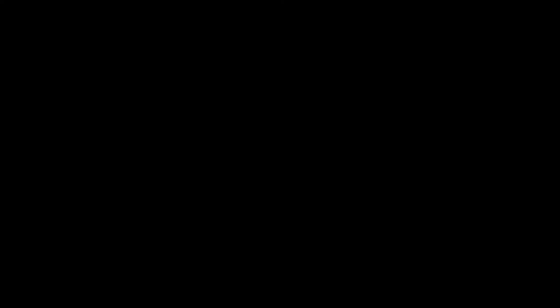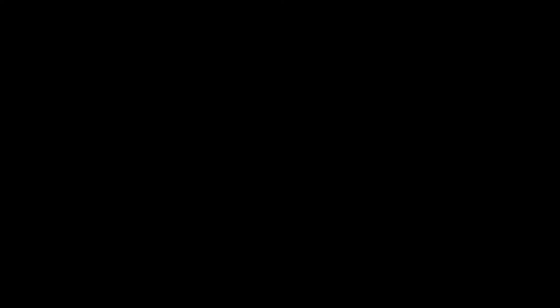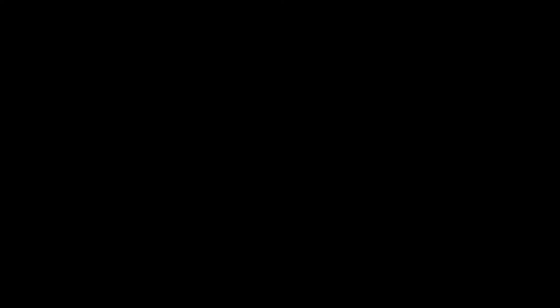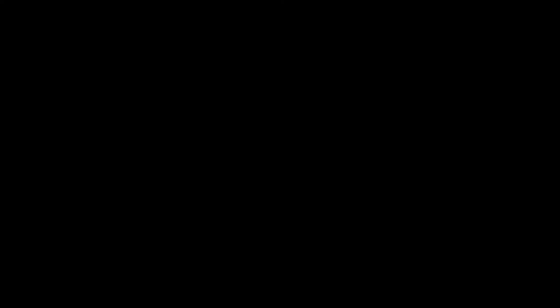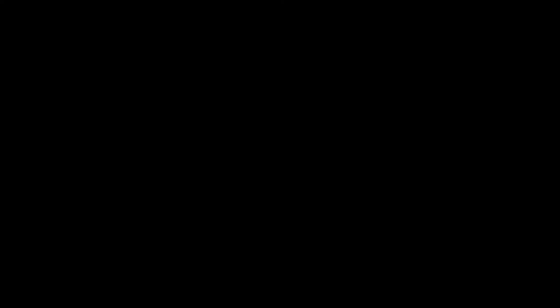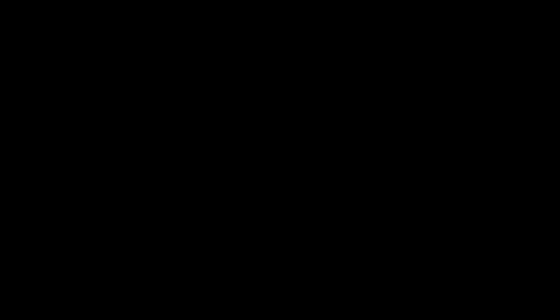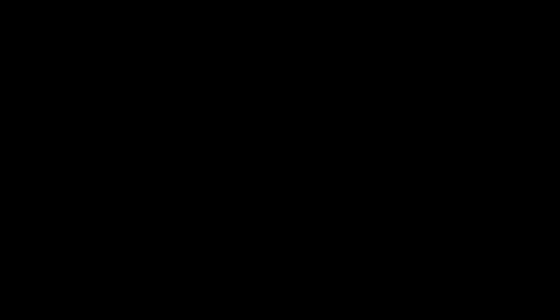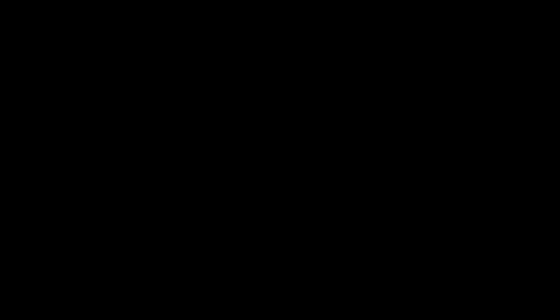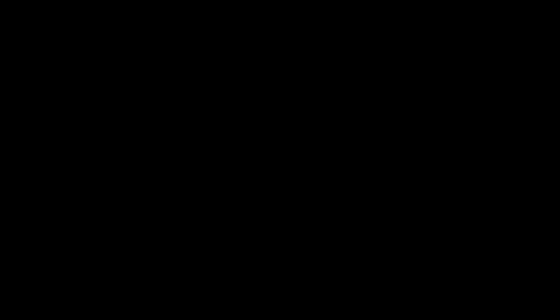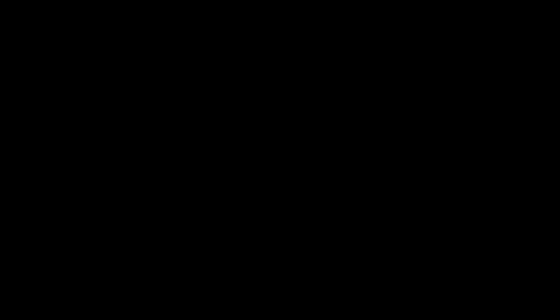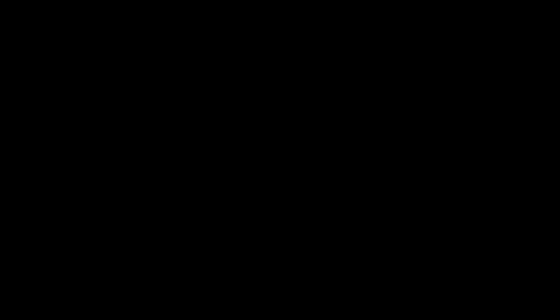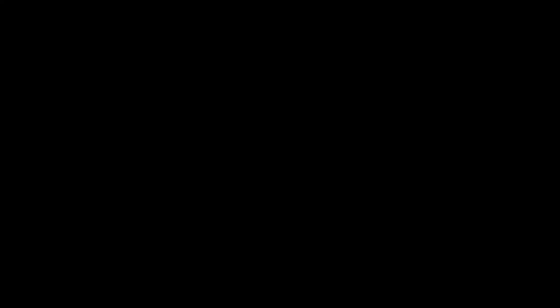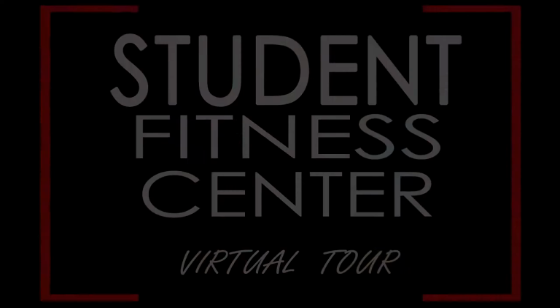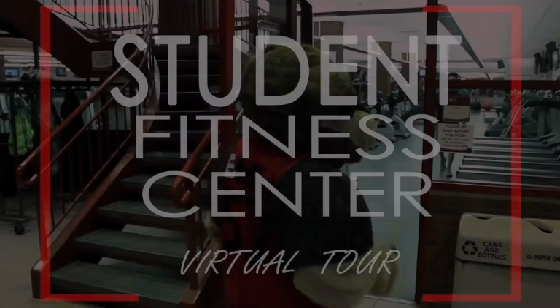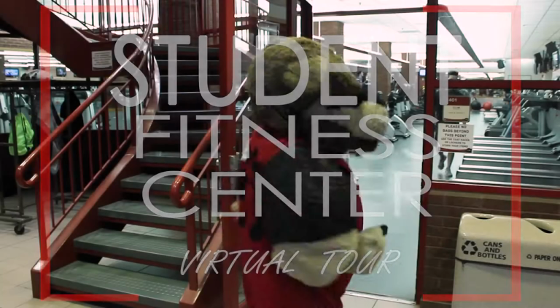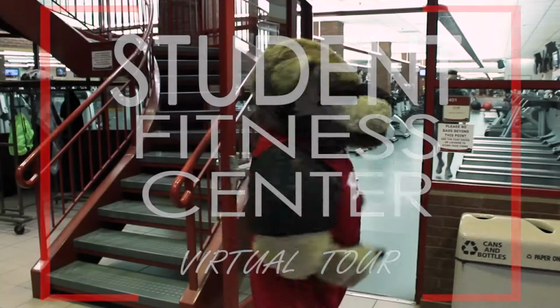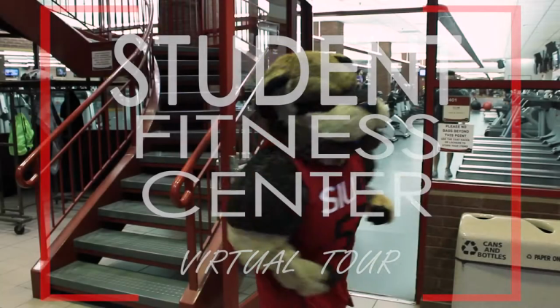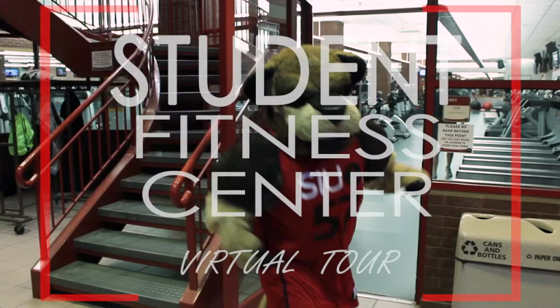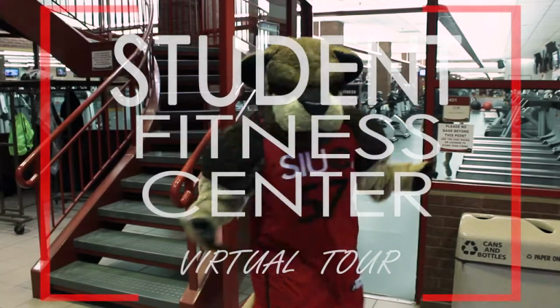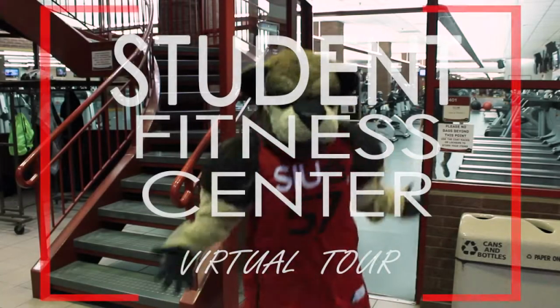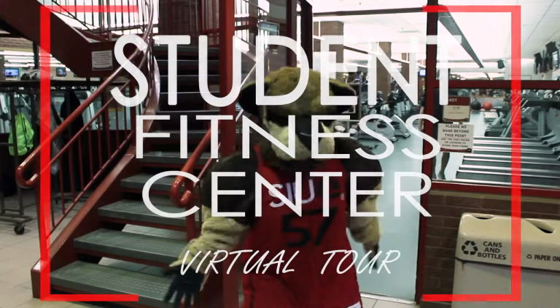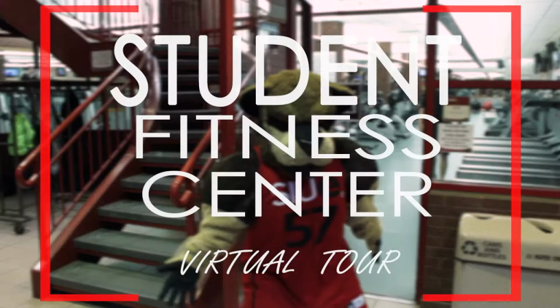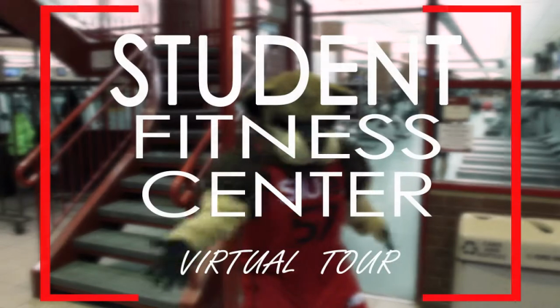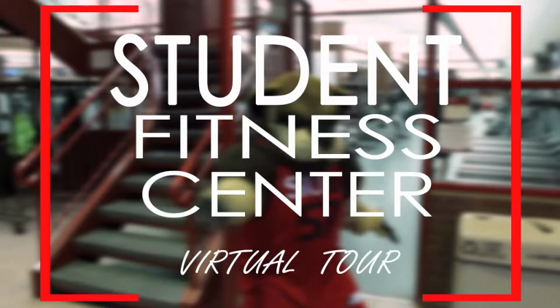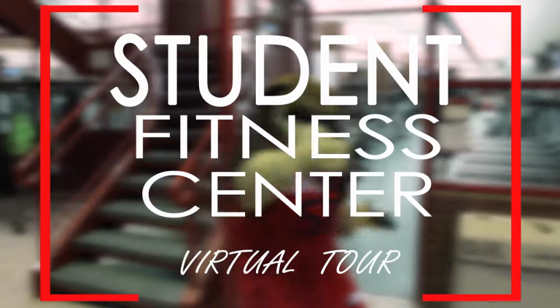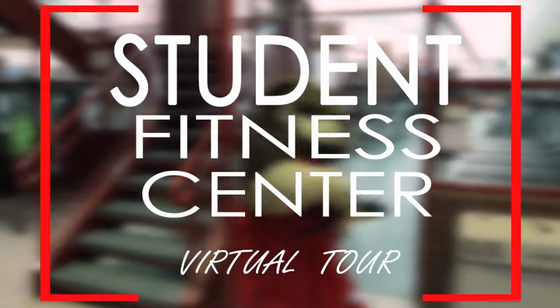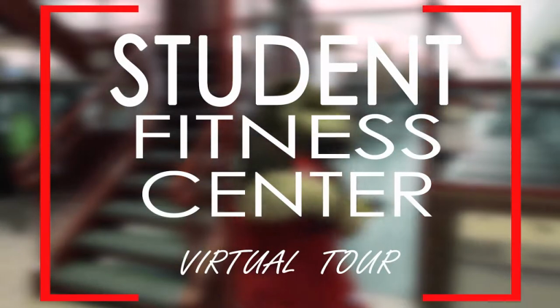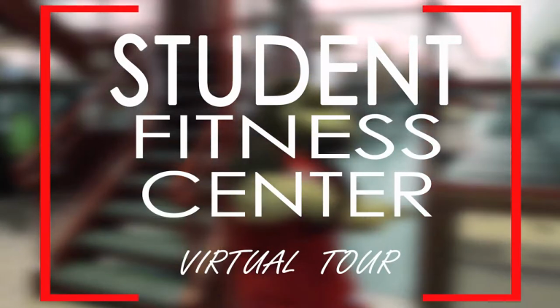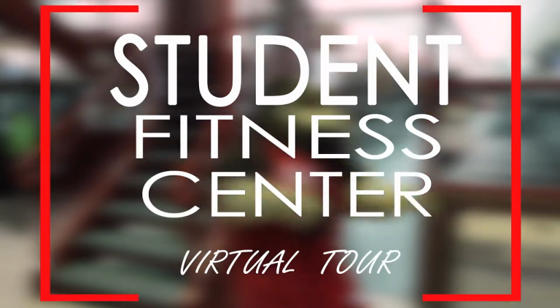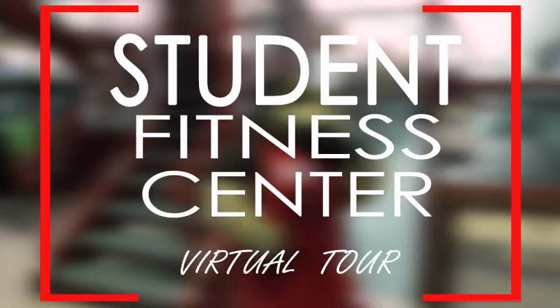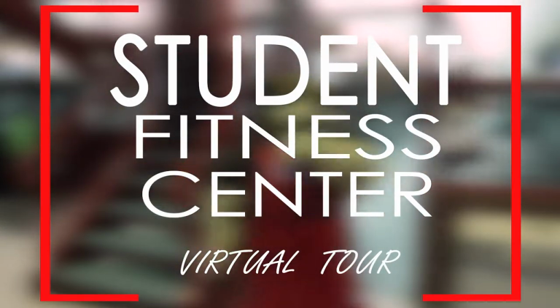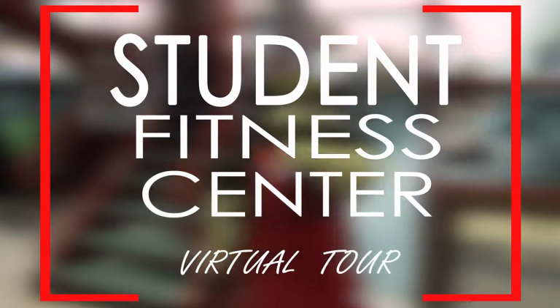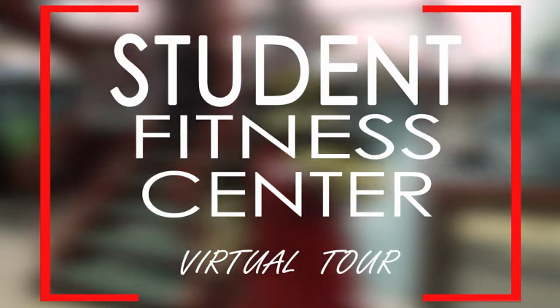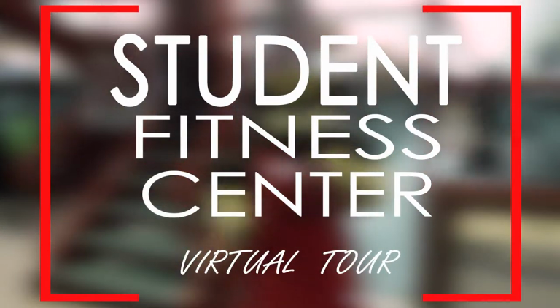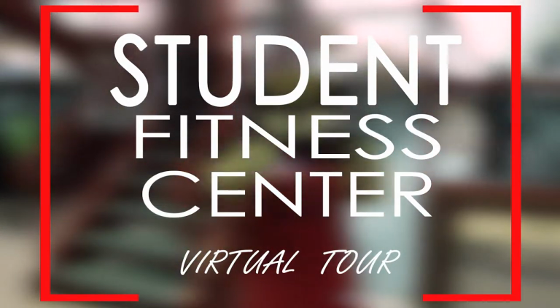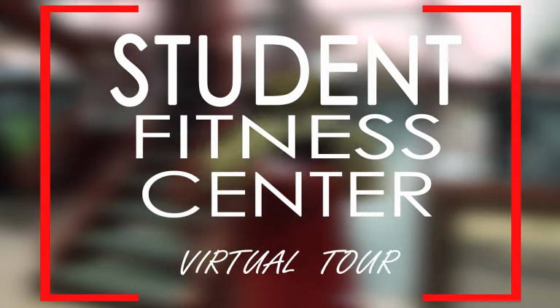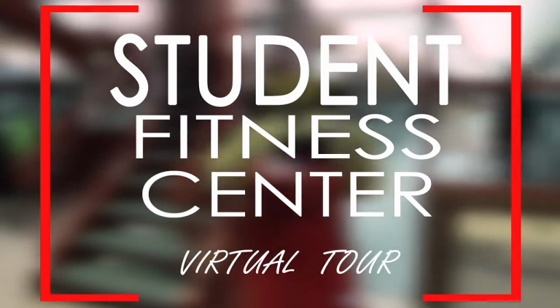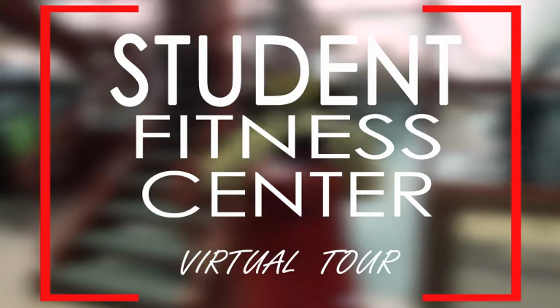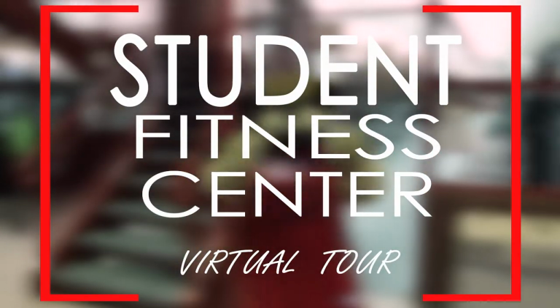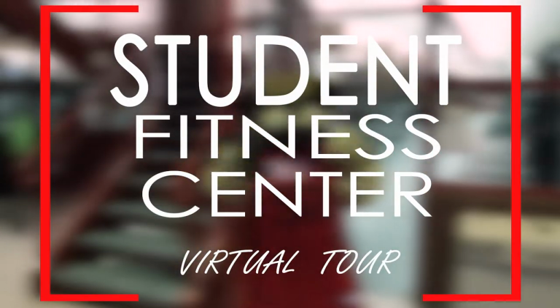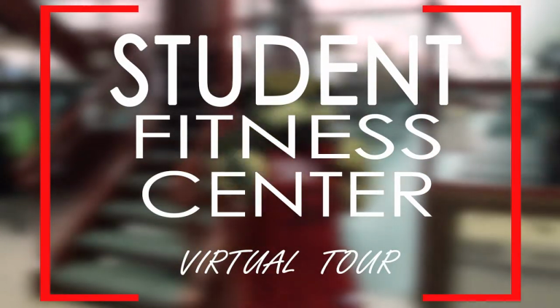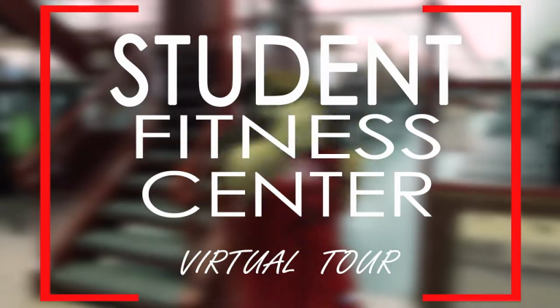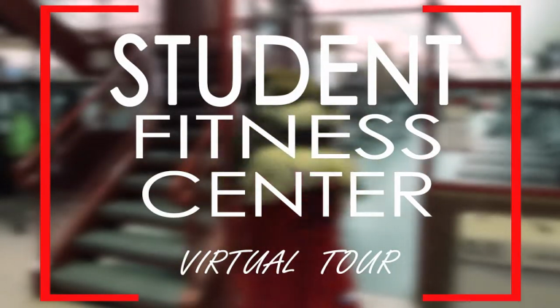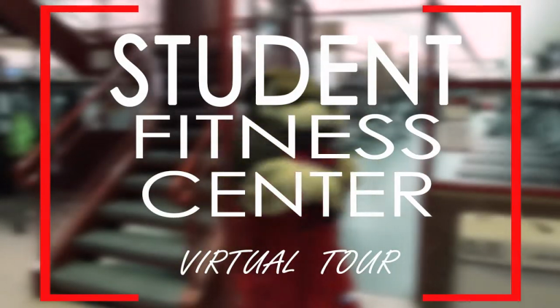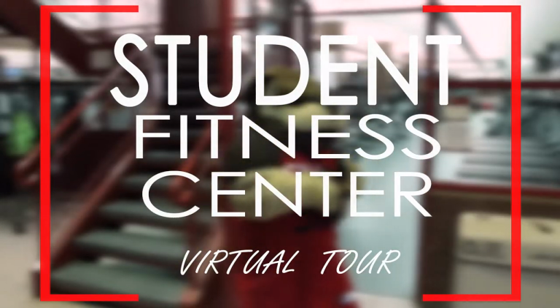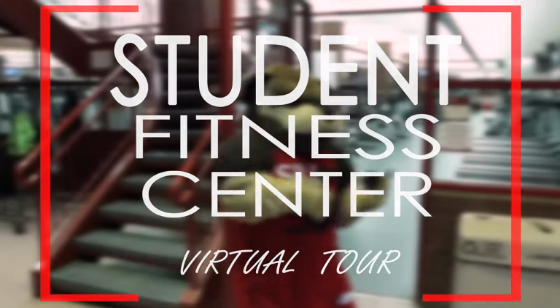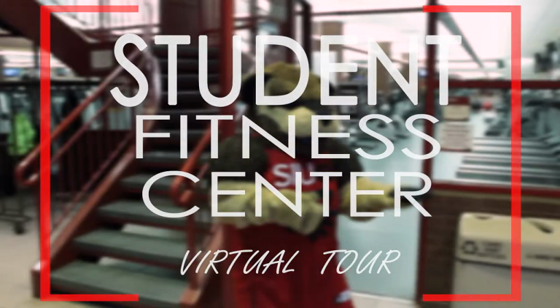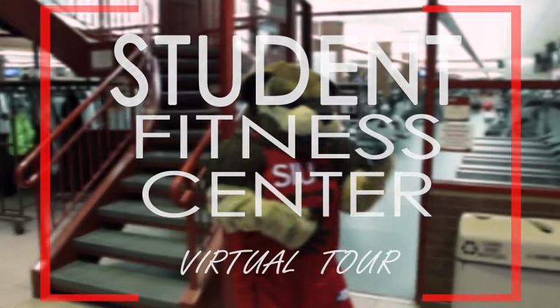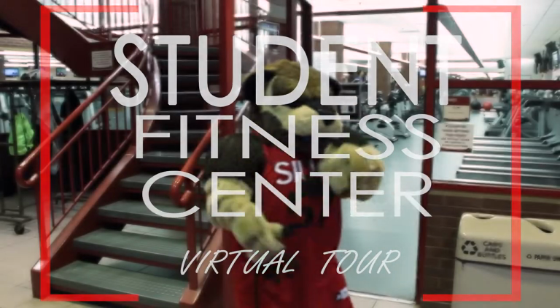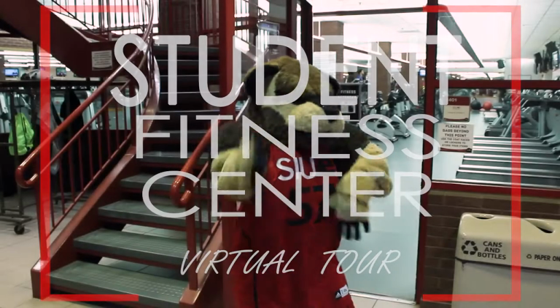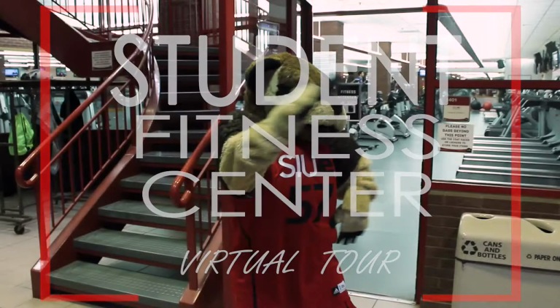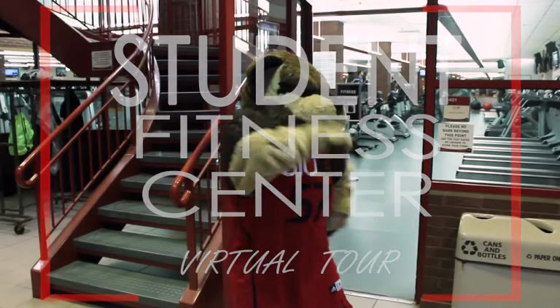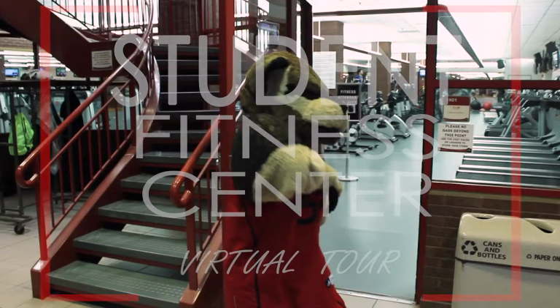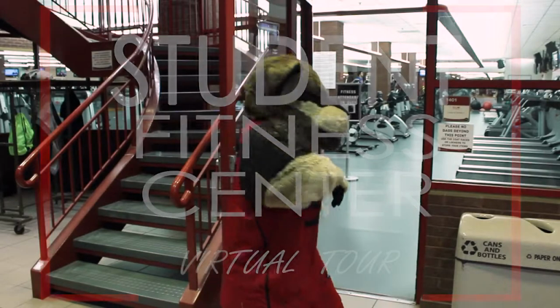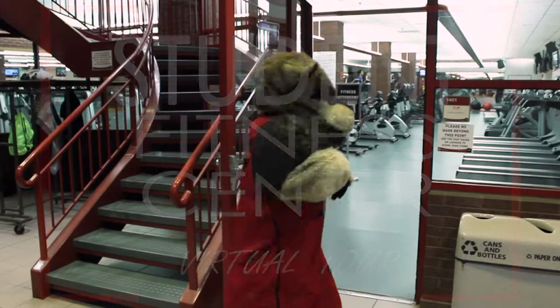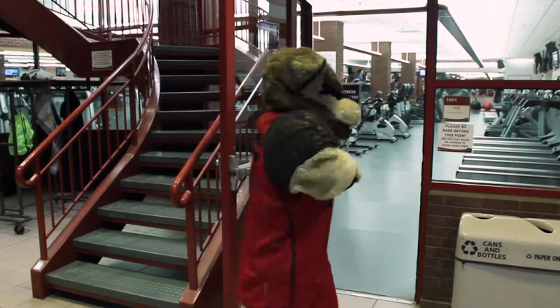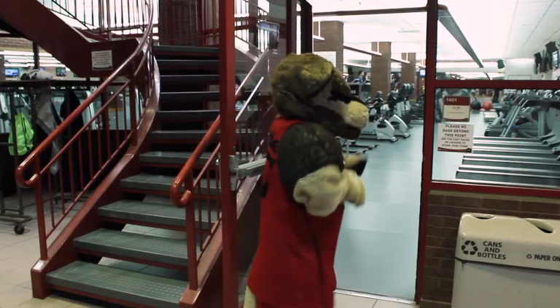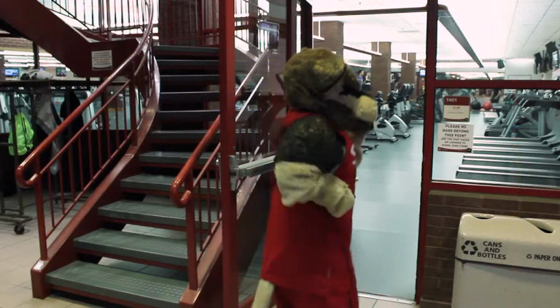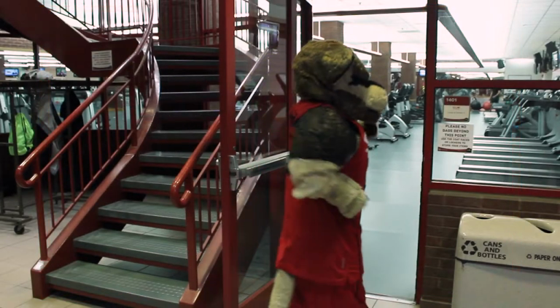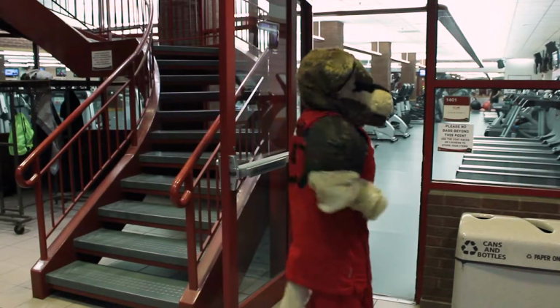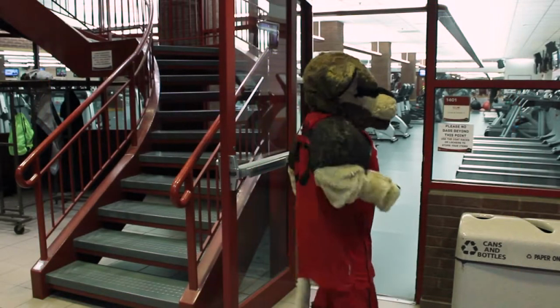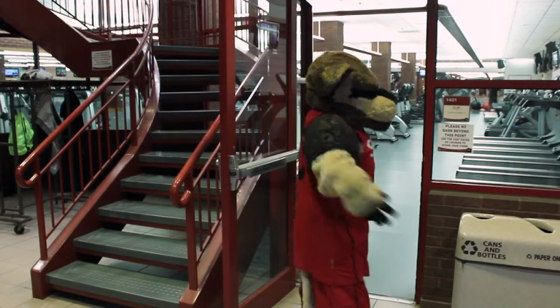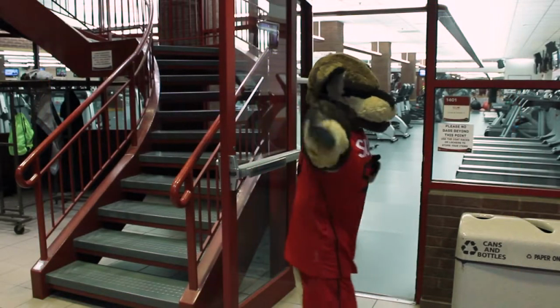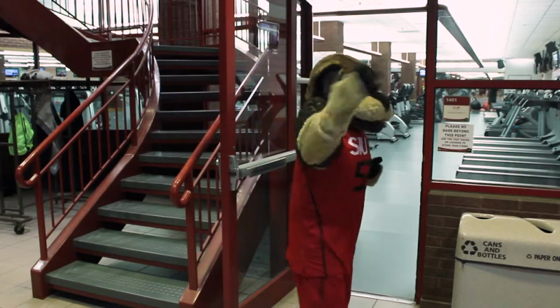Welcome to the Student Fitness Center. Today you will go on the virtual tour and learn about all the cool things happening here. Let's get started.